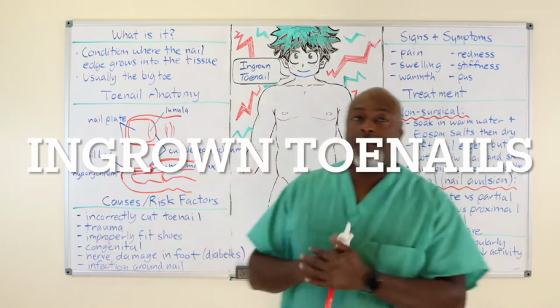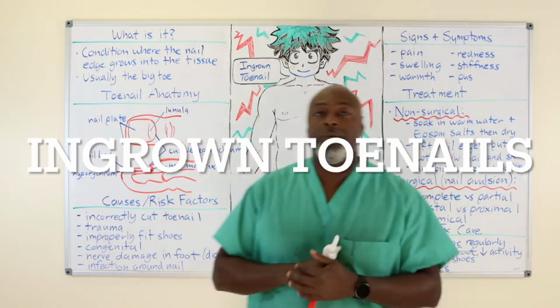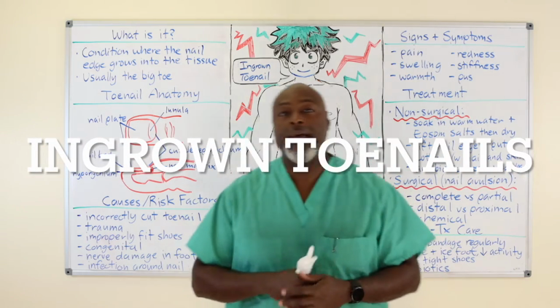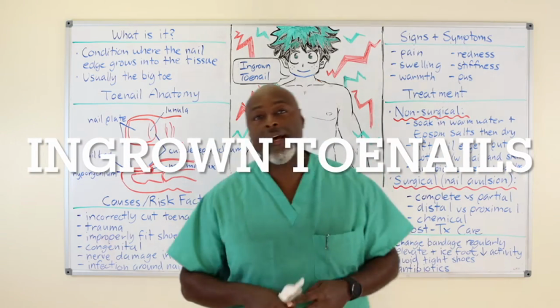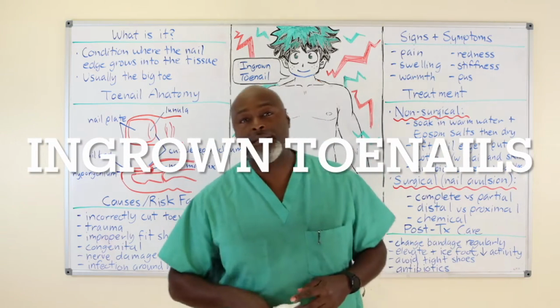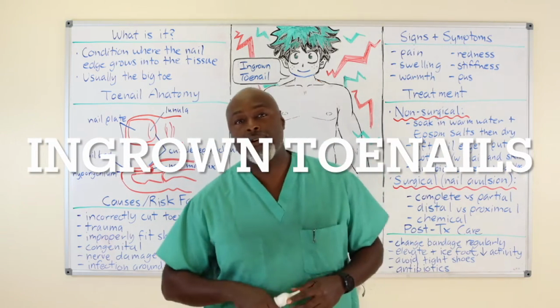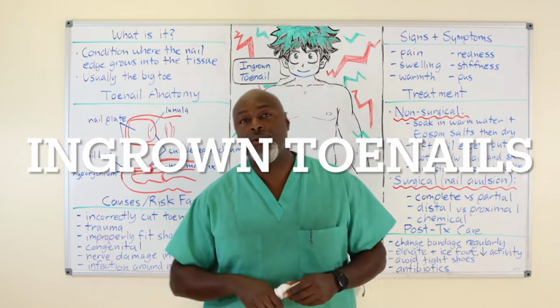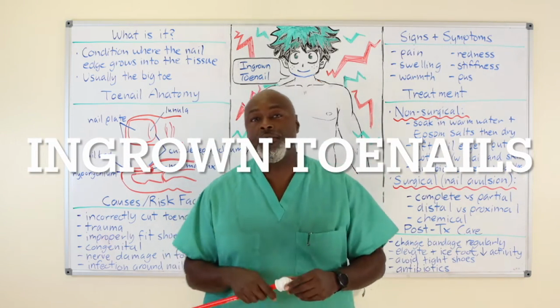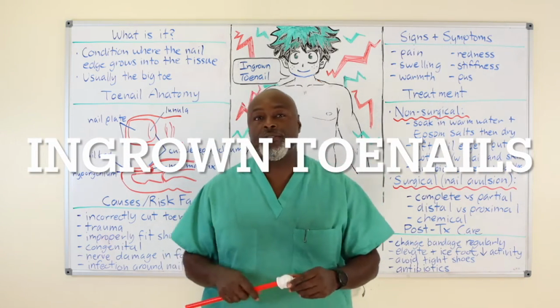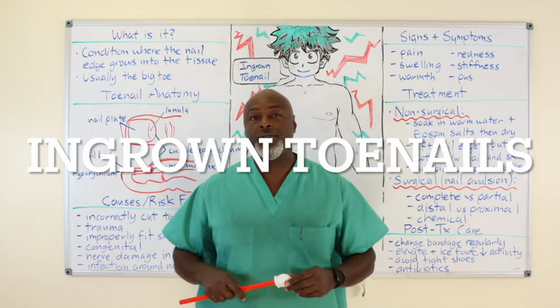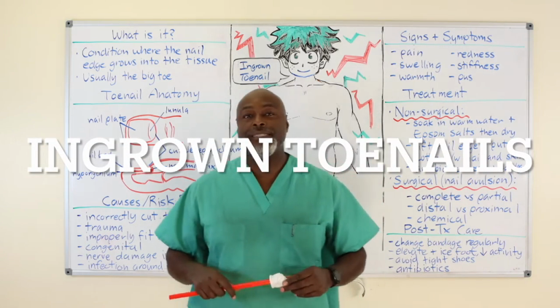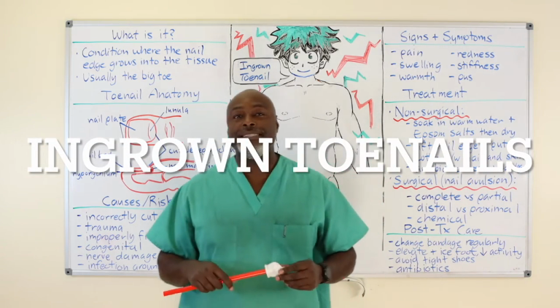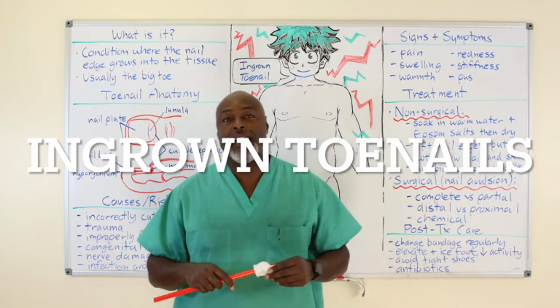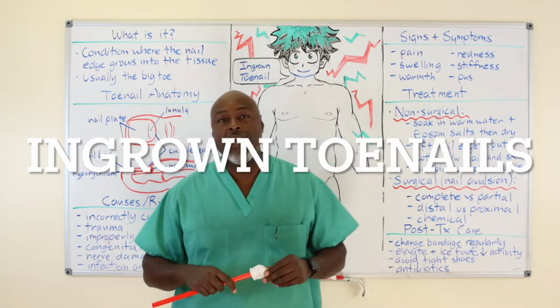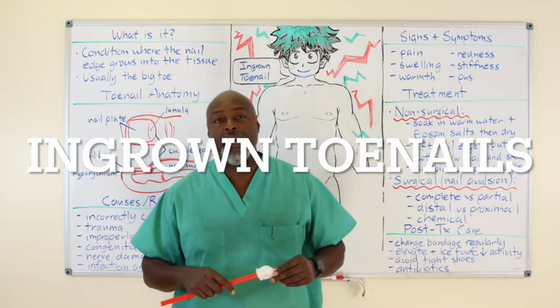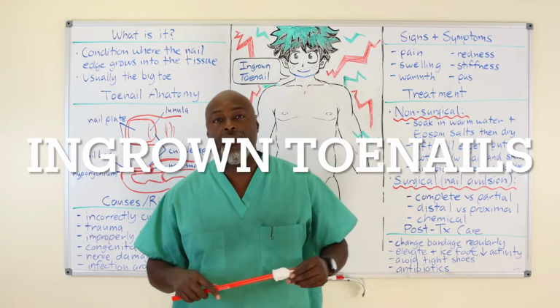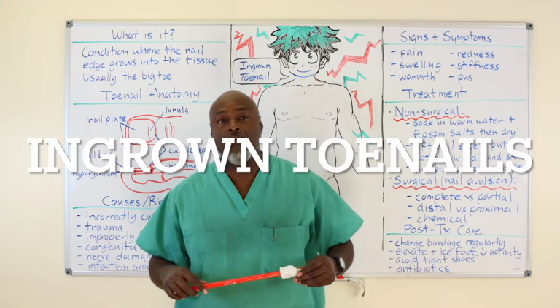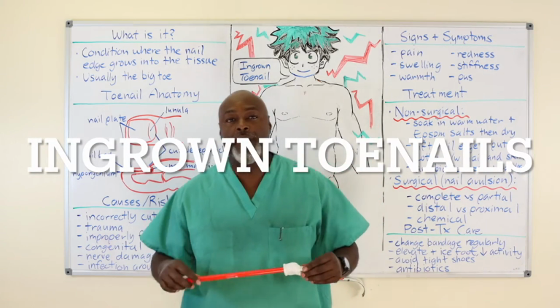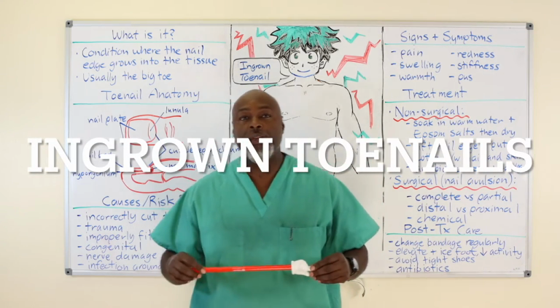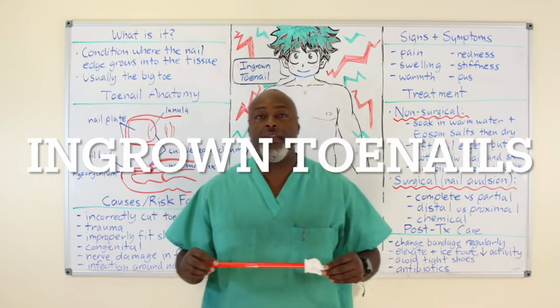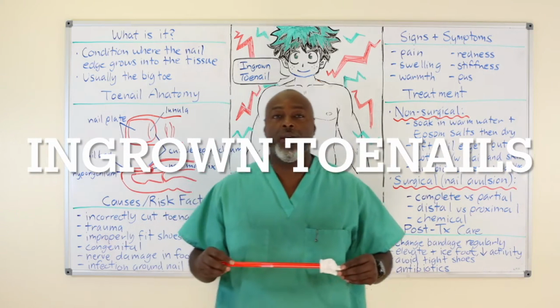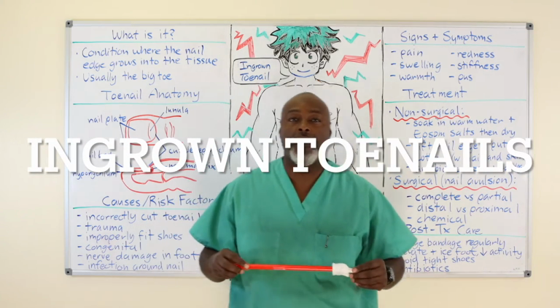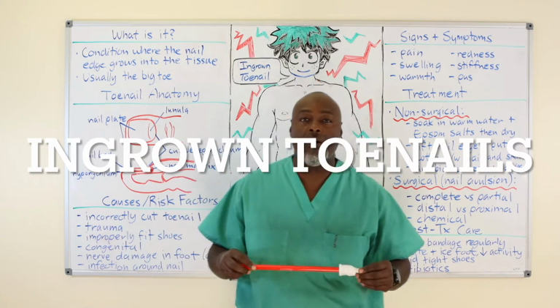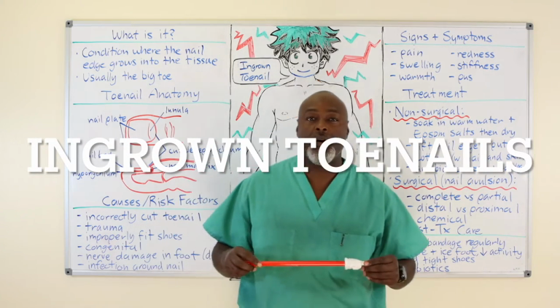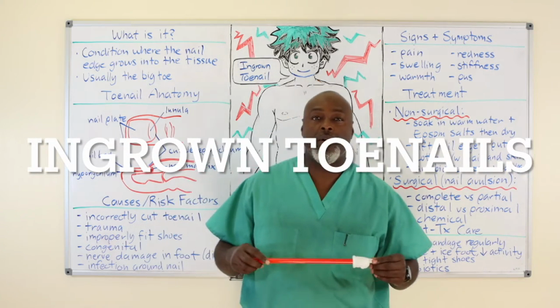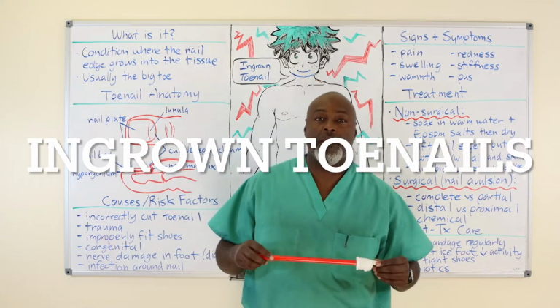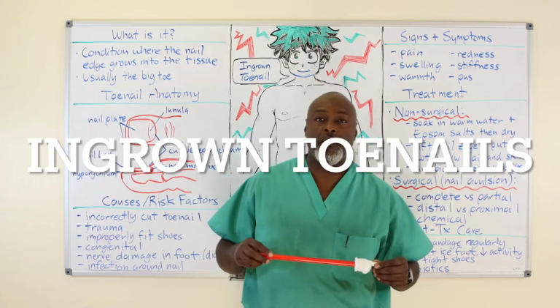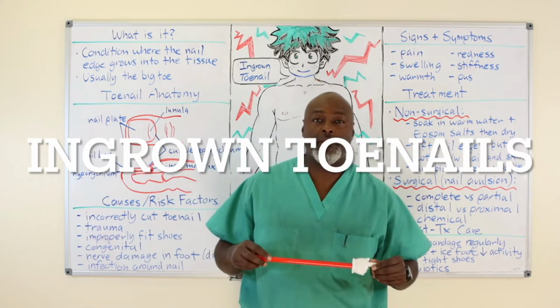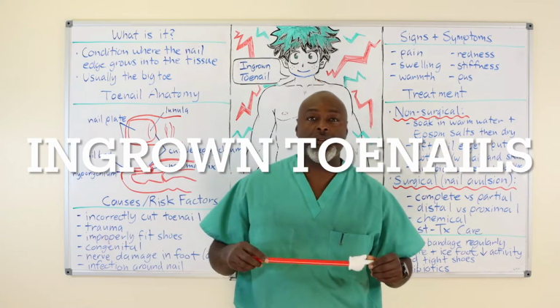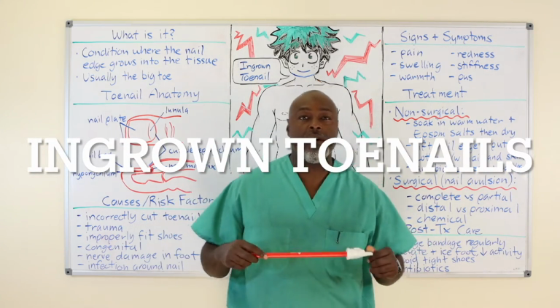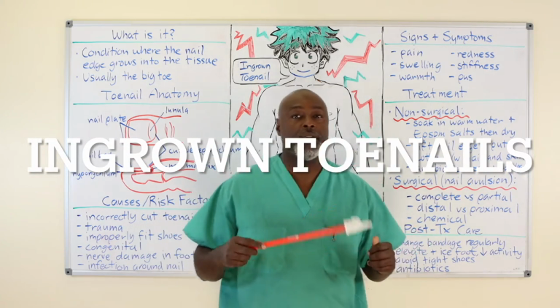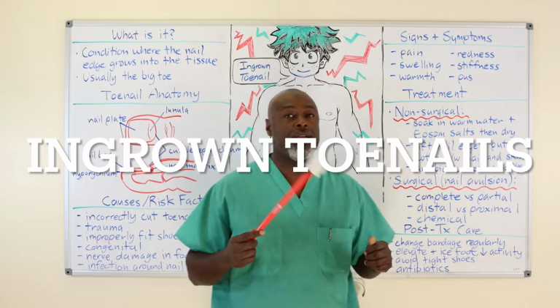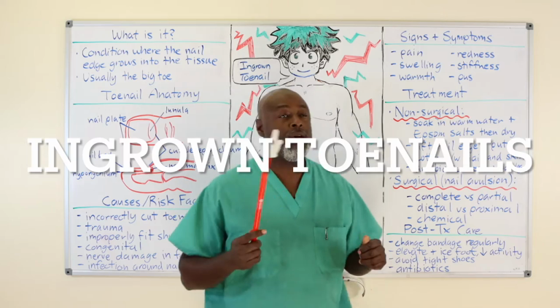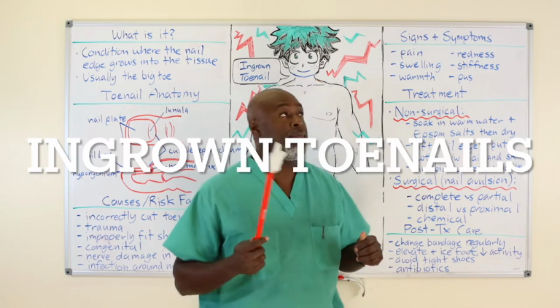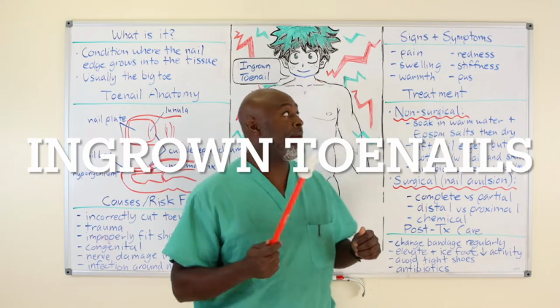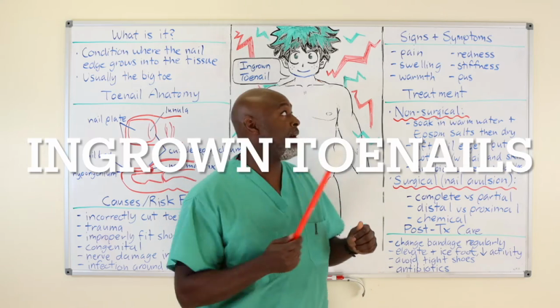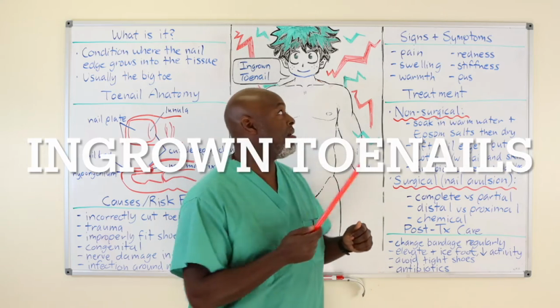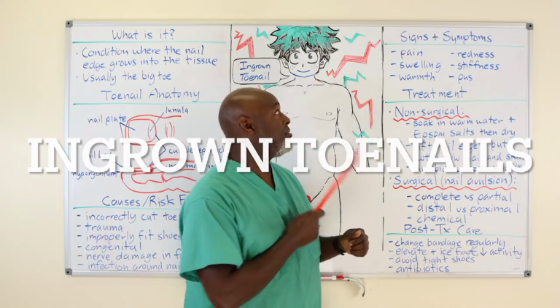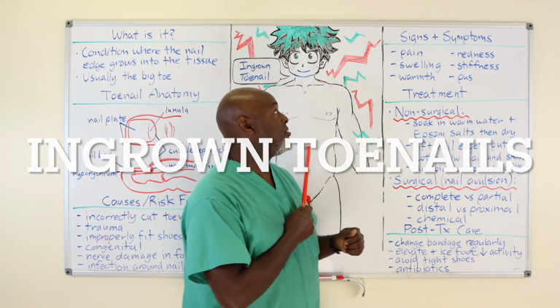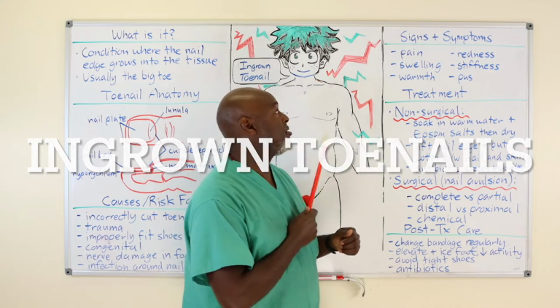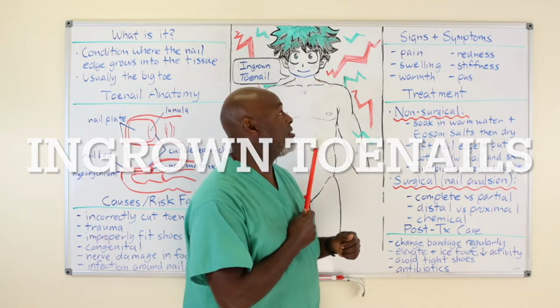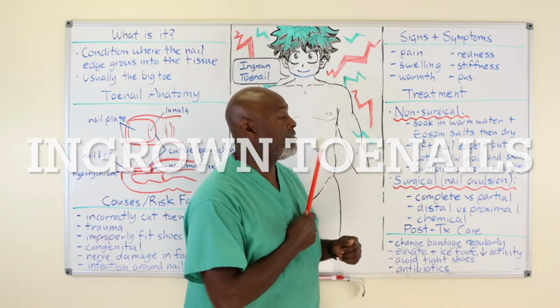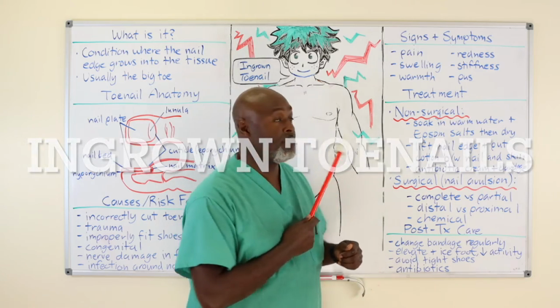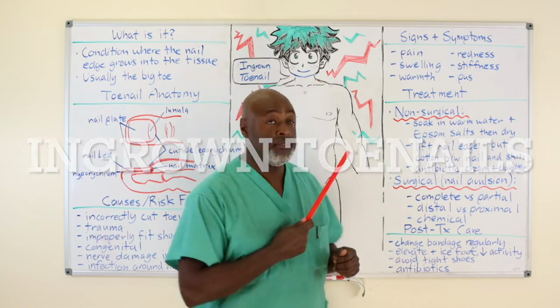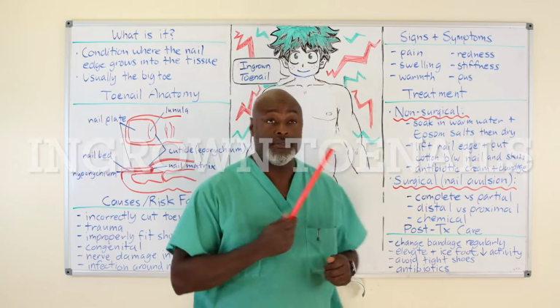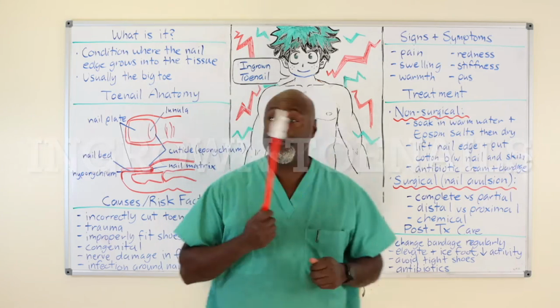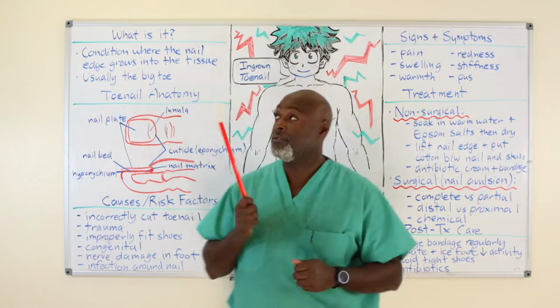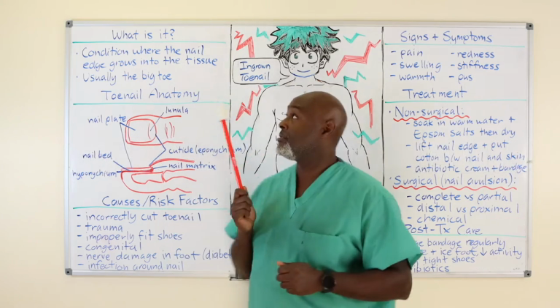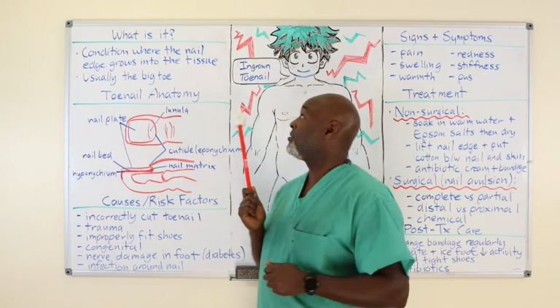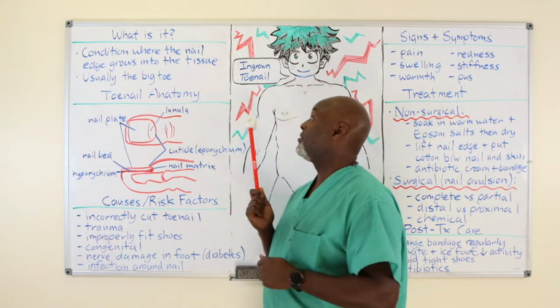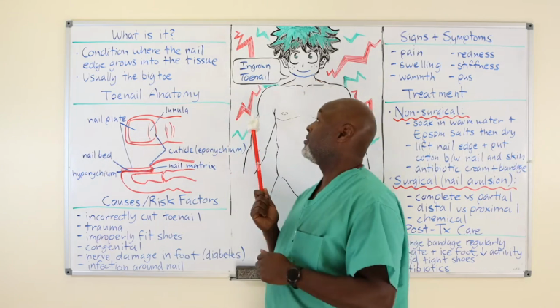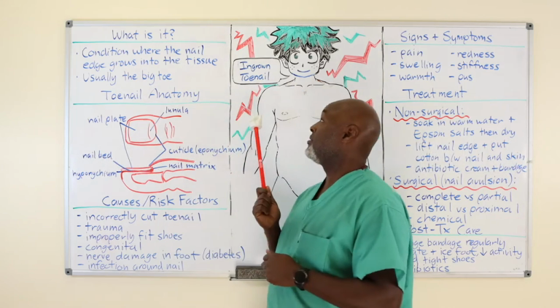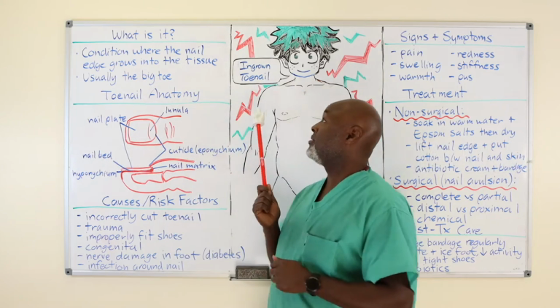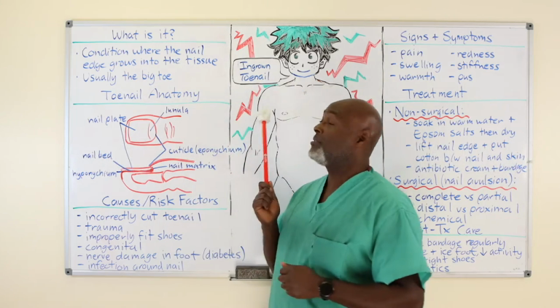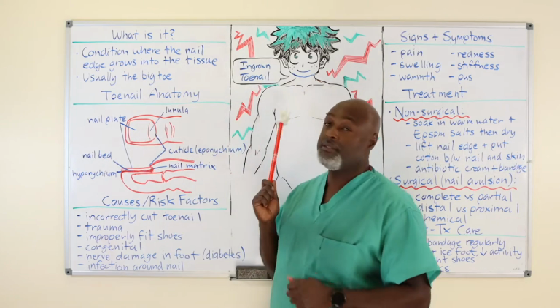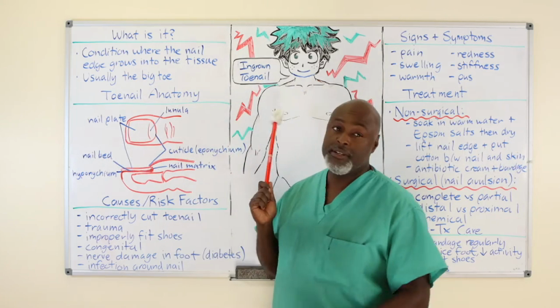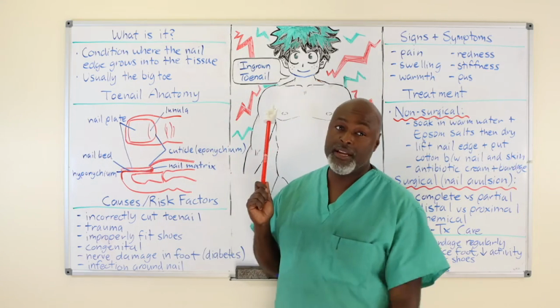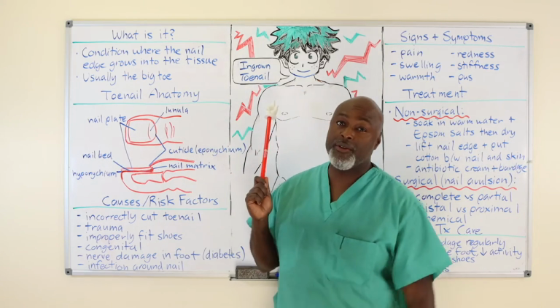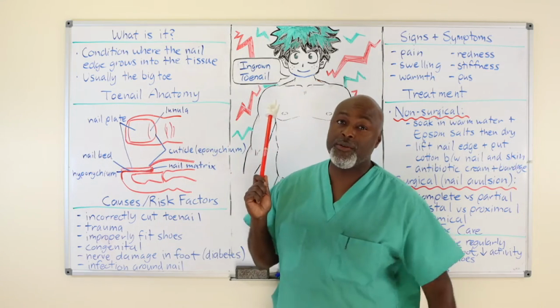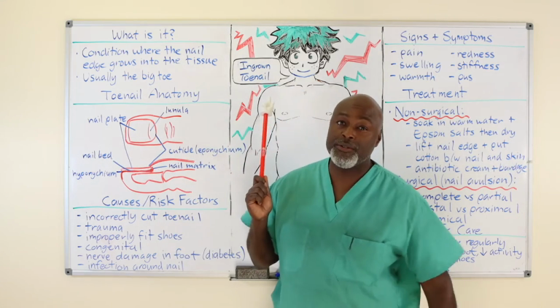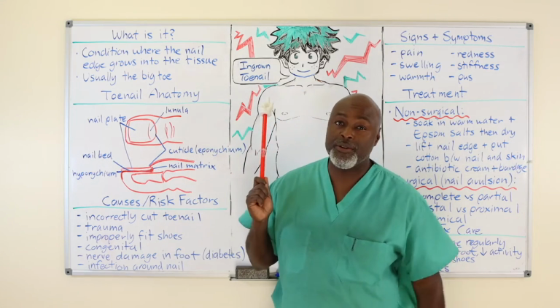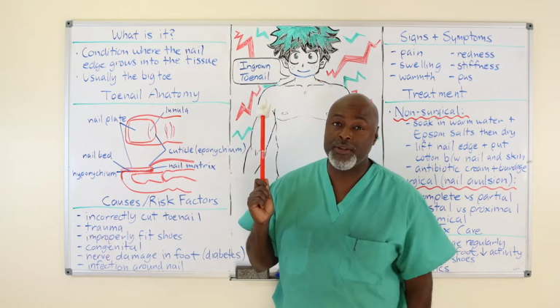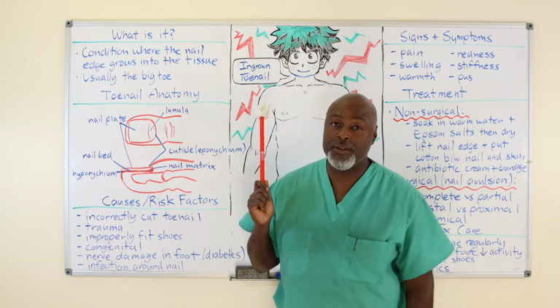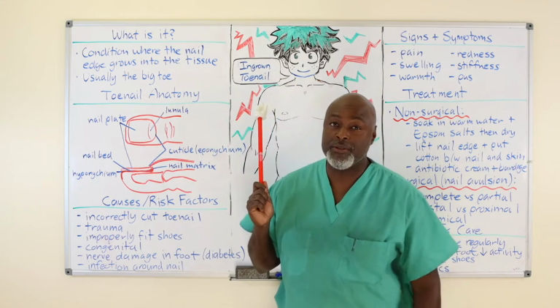Hey, how's it going? So today we are talking about ingrown toenails.